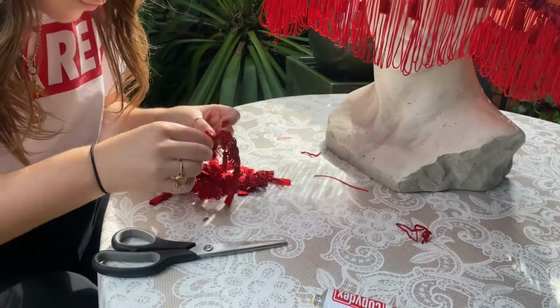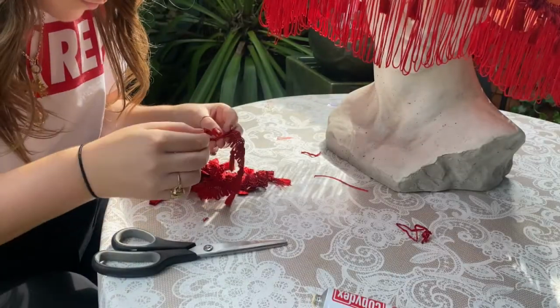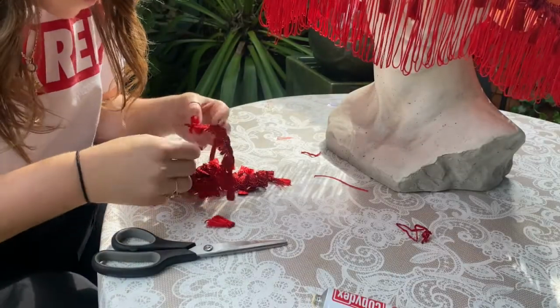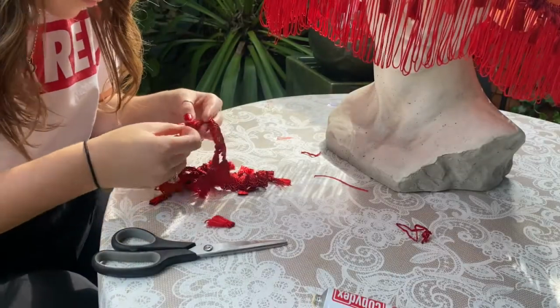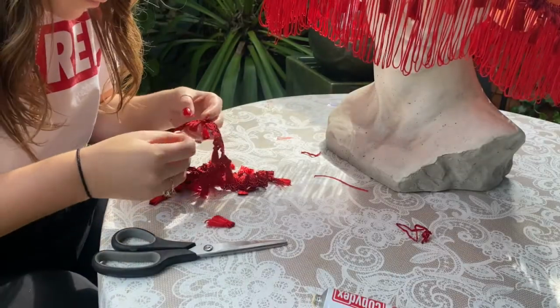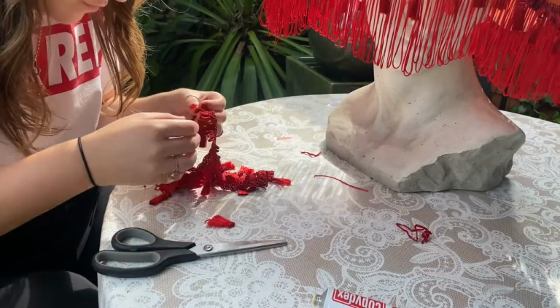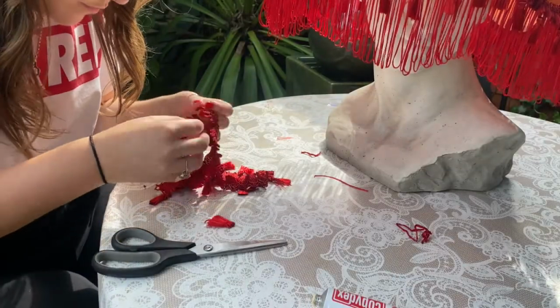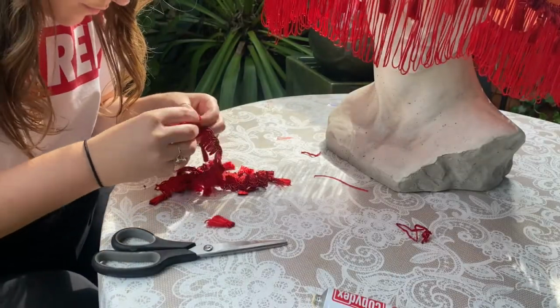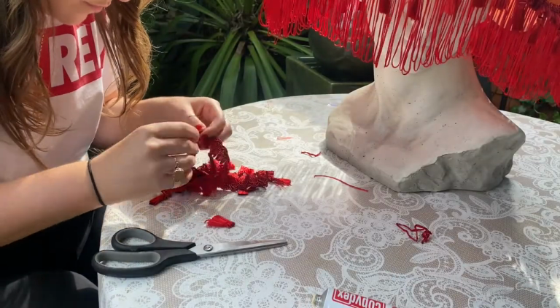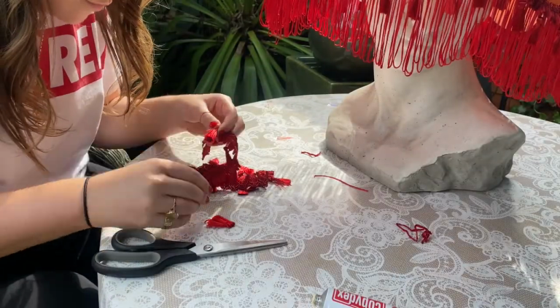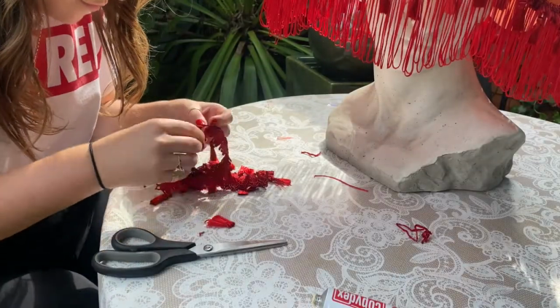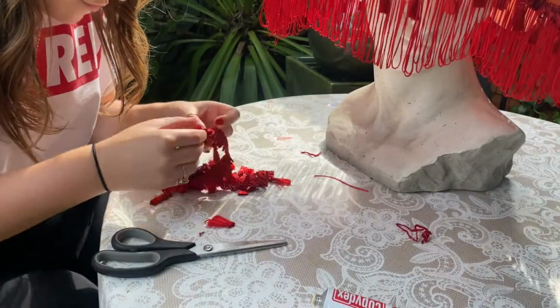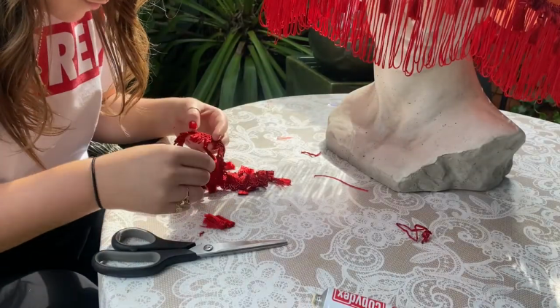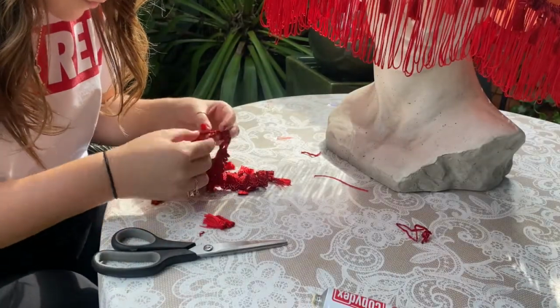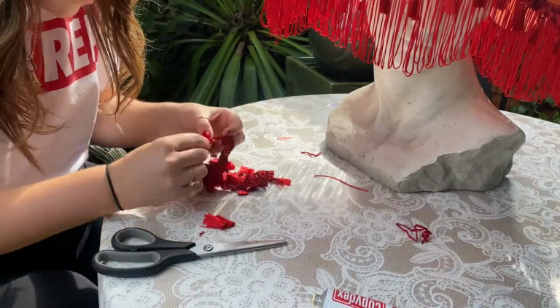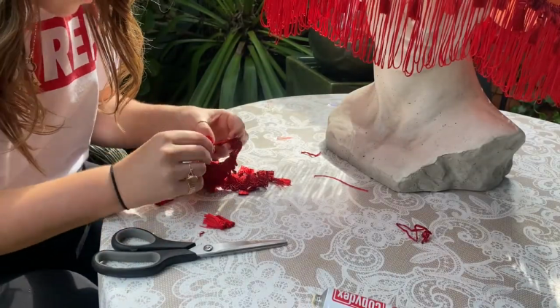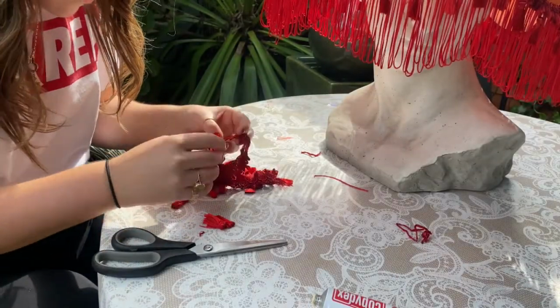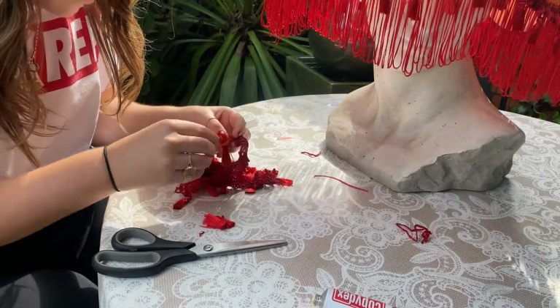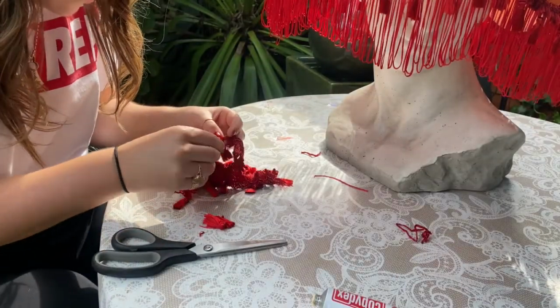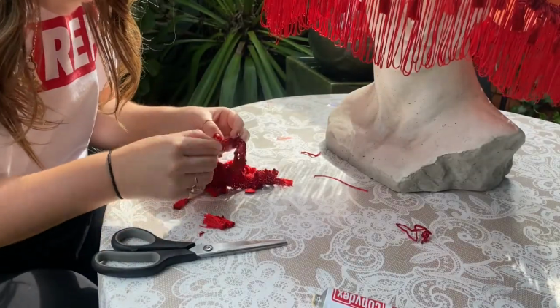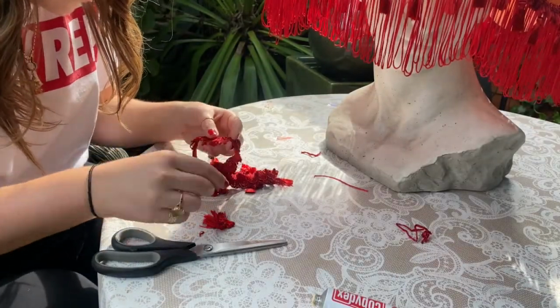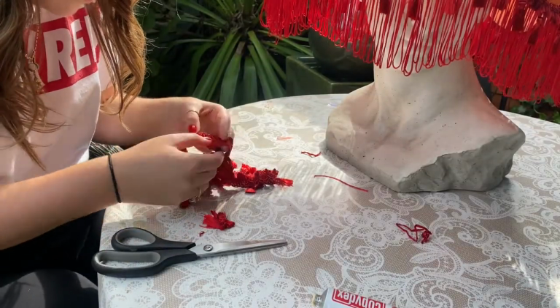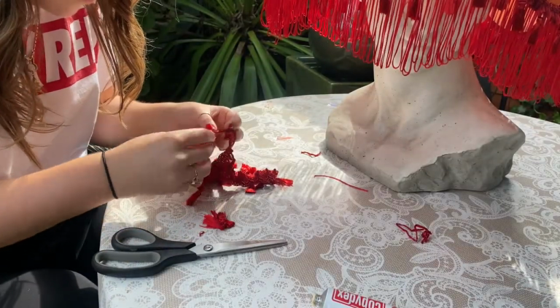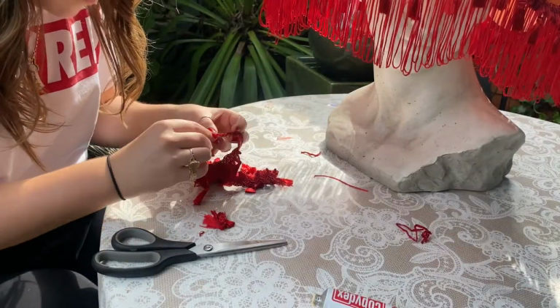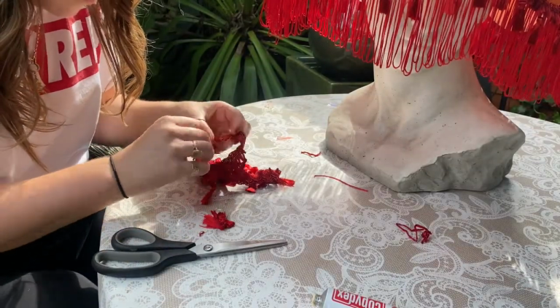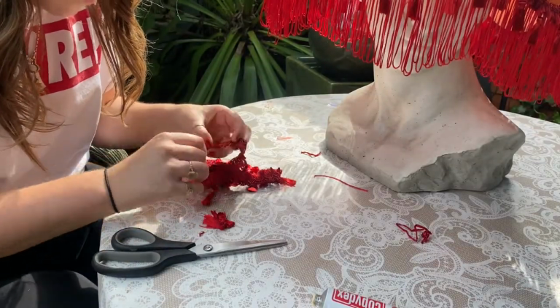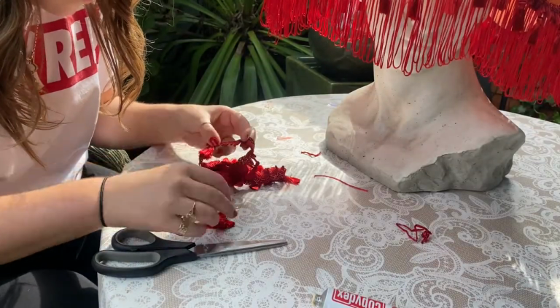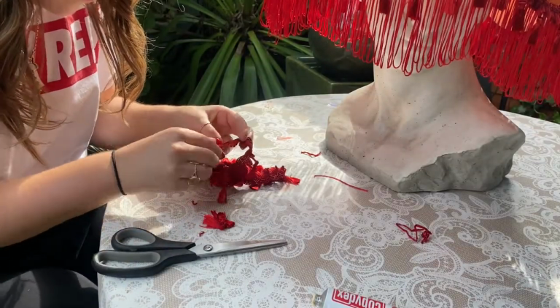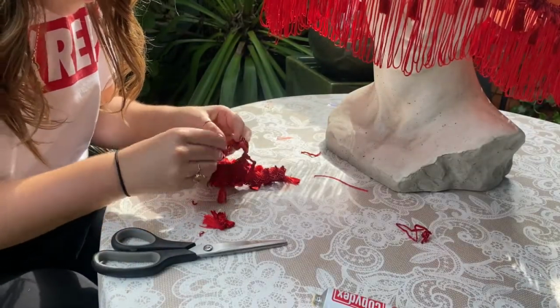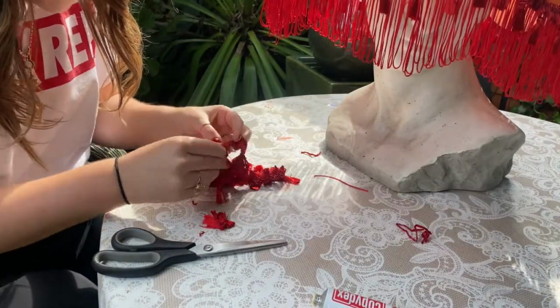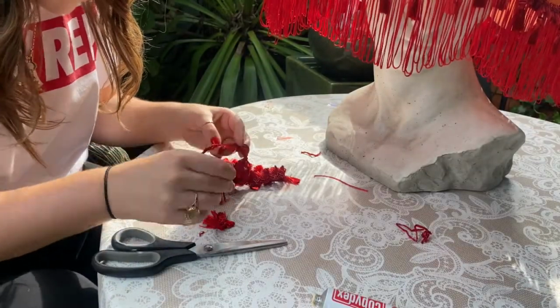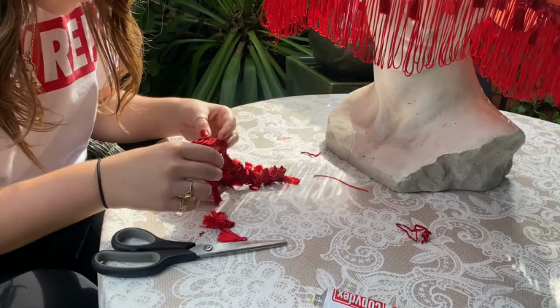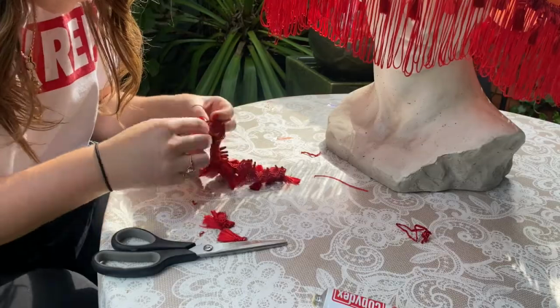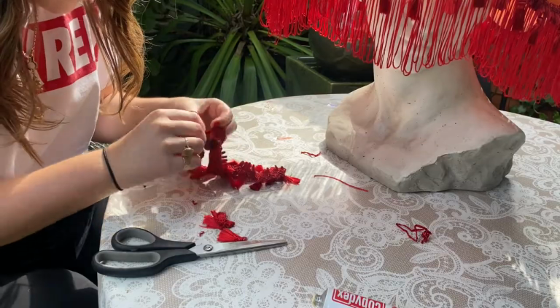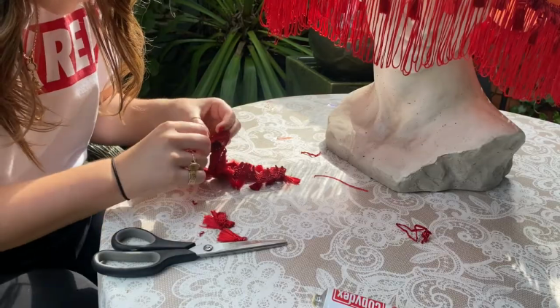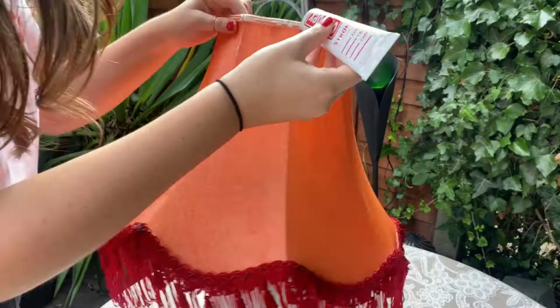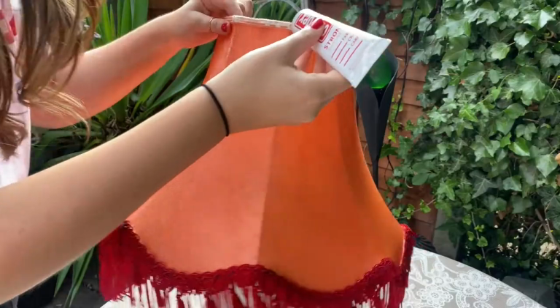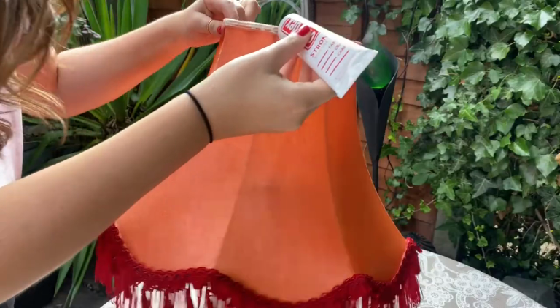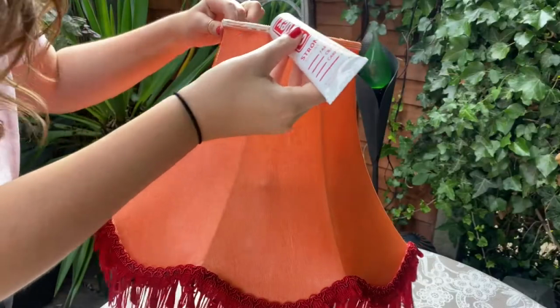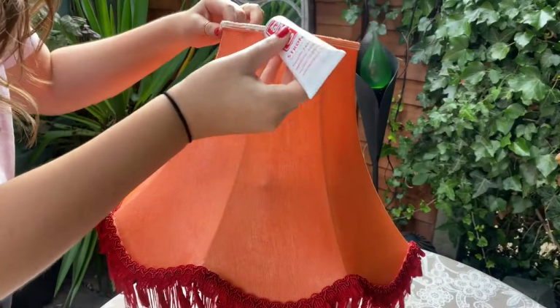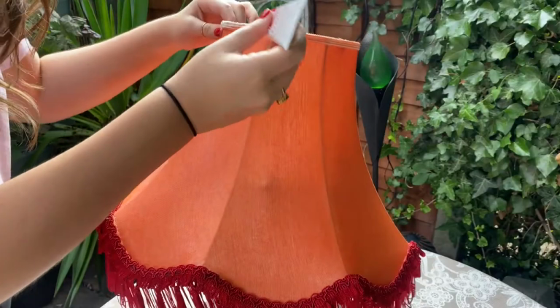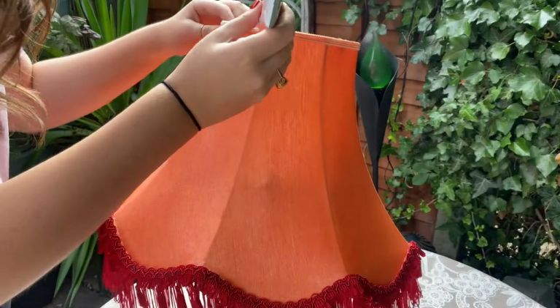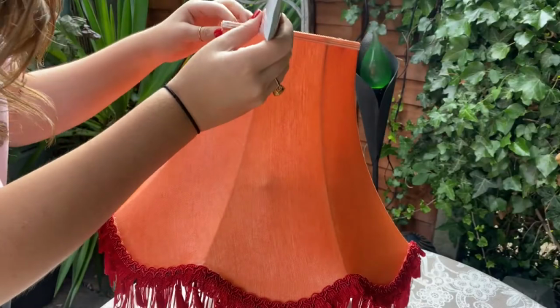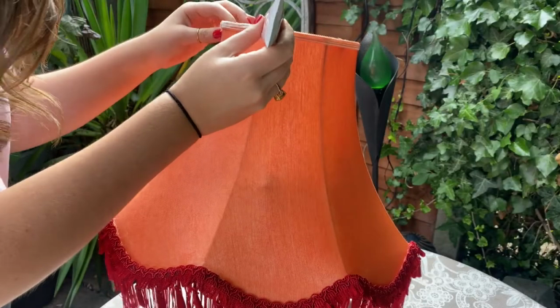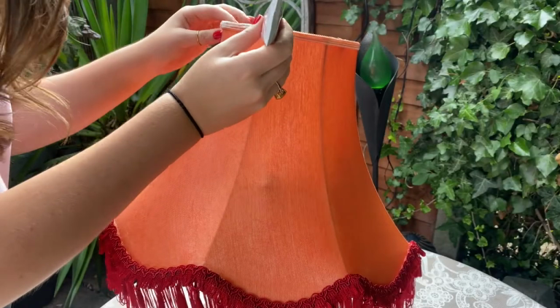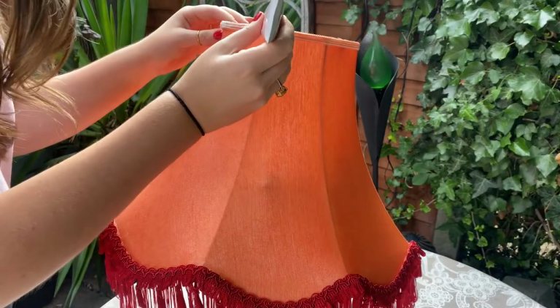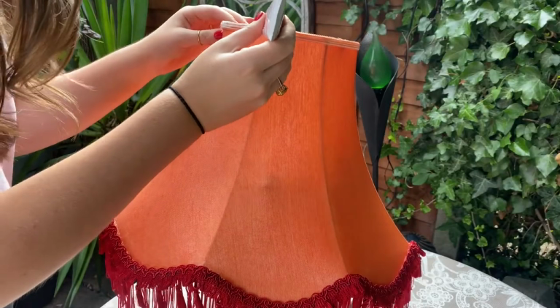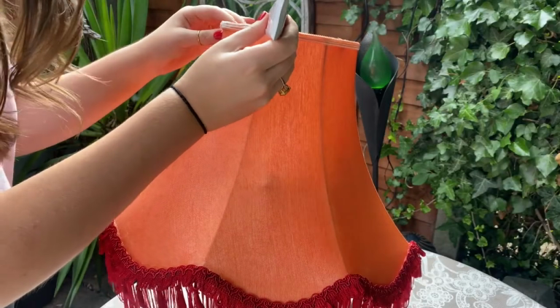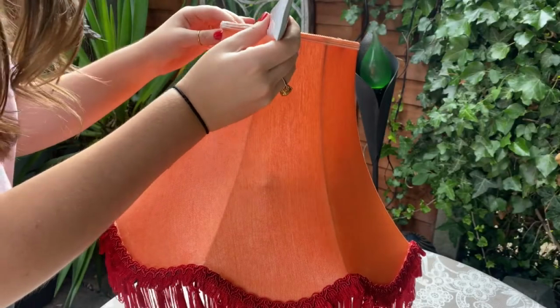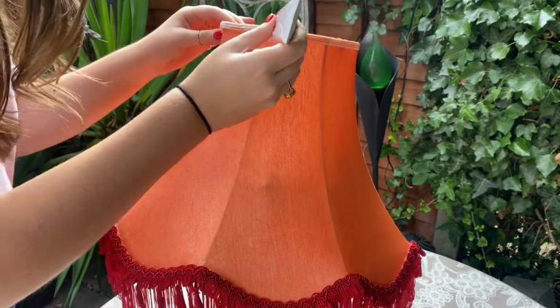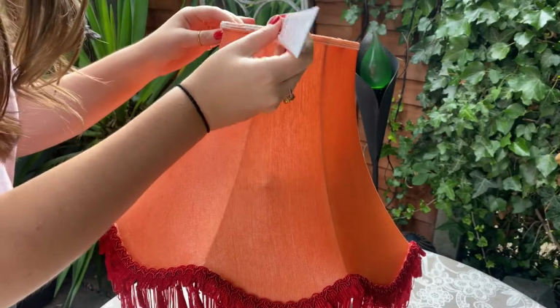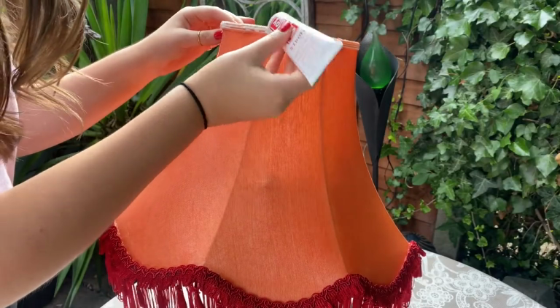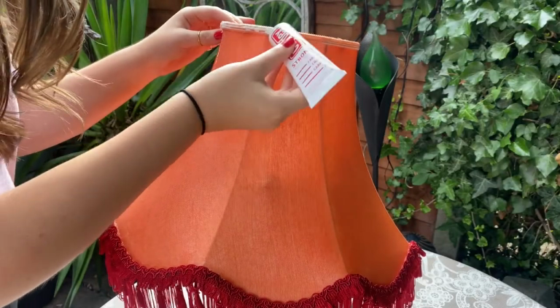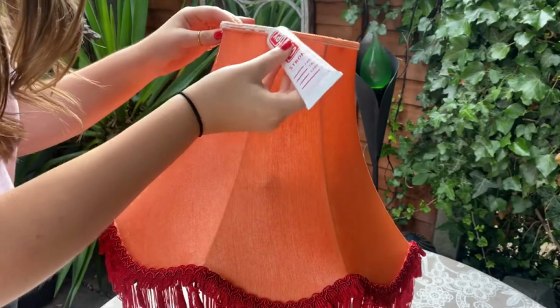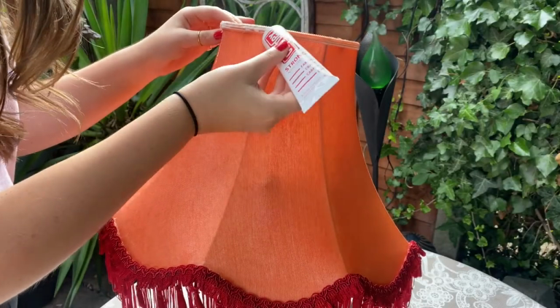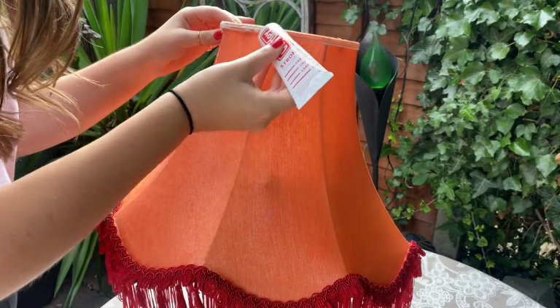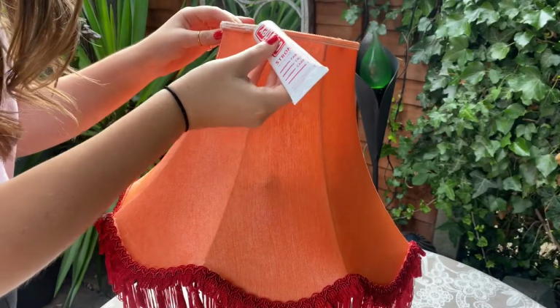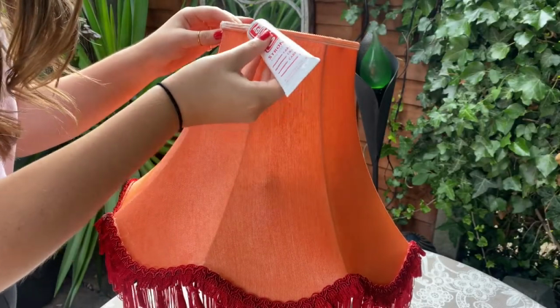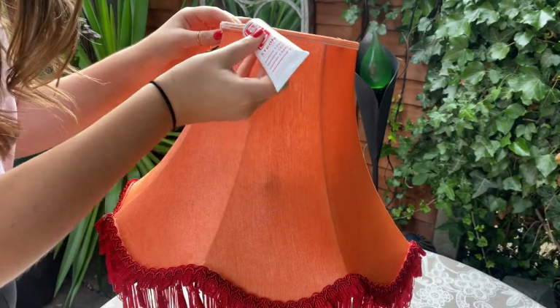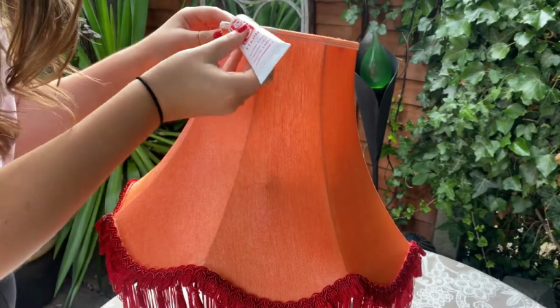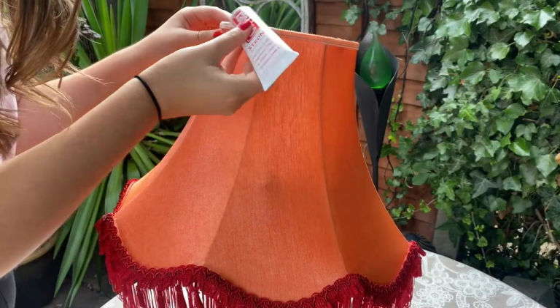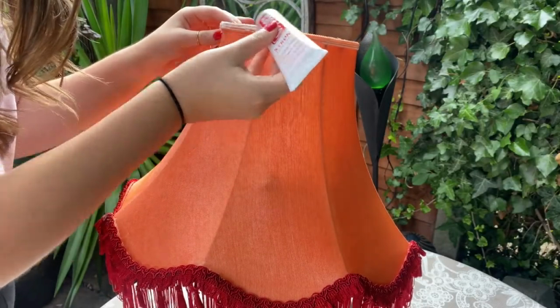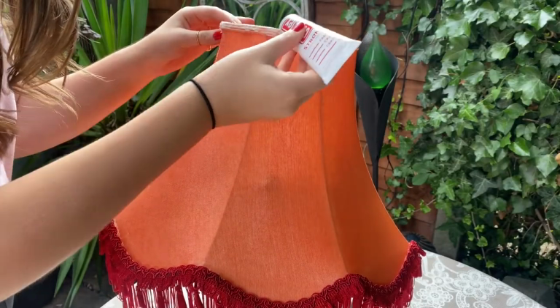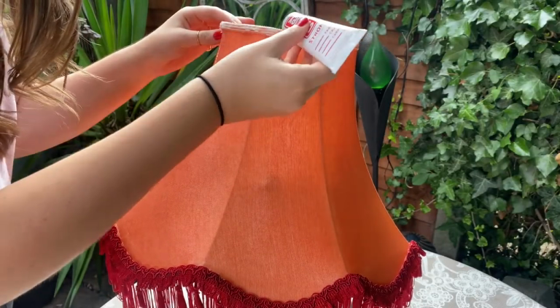For the top section of the shade, I decided to use the same brocading I'd just applied, but remove the tassels. Then I glued it on.